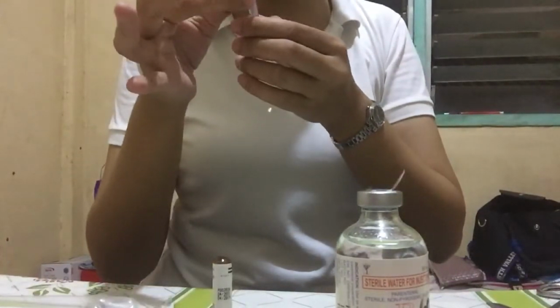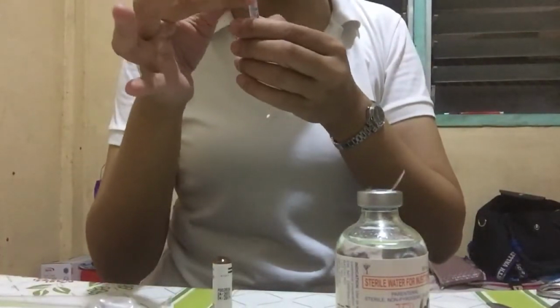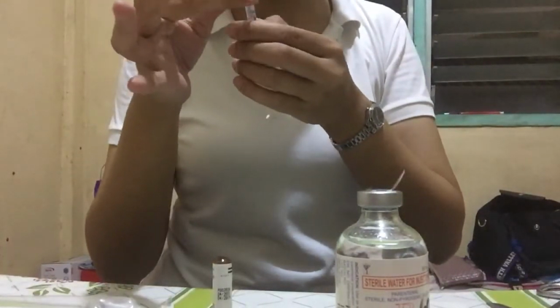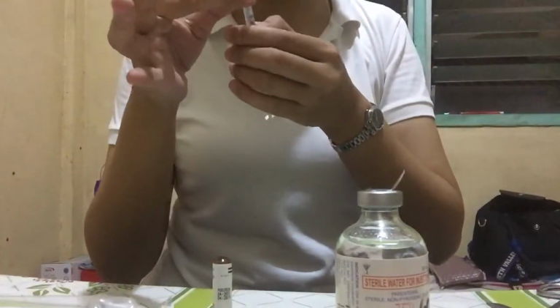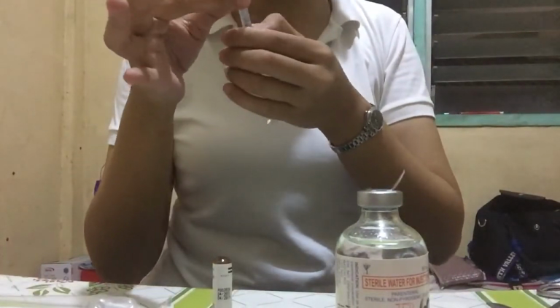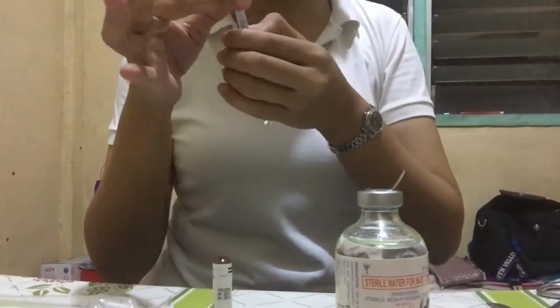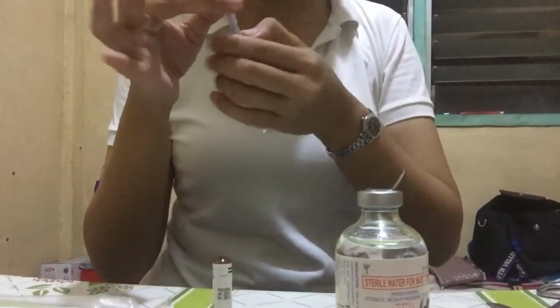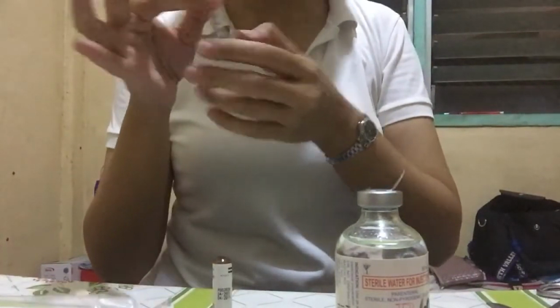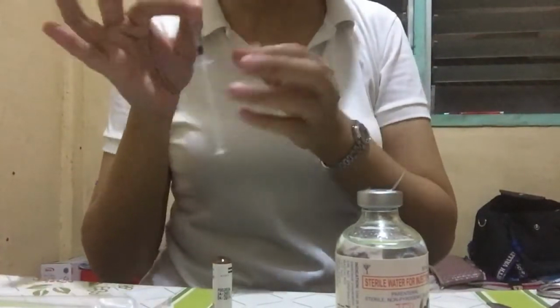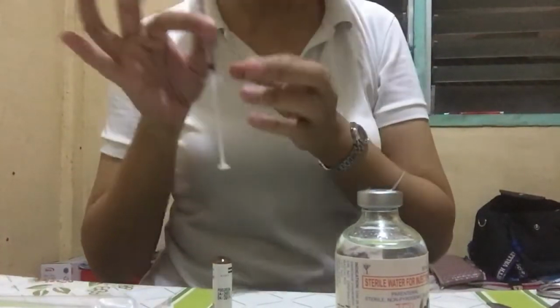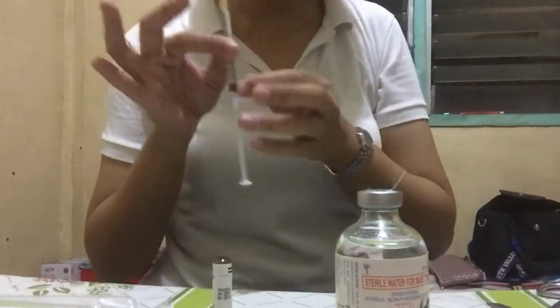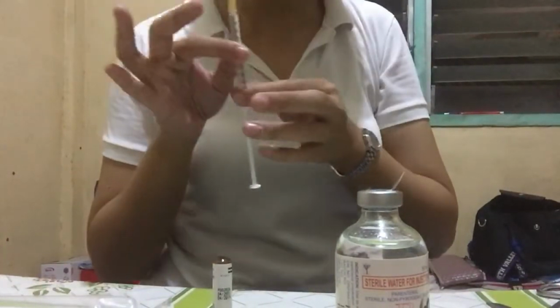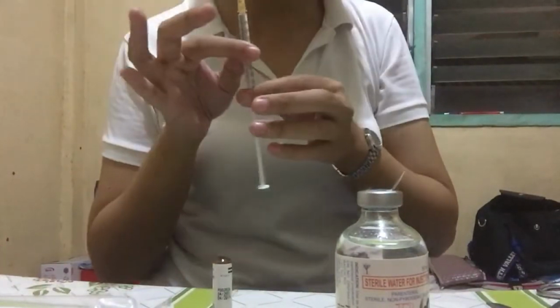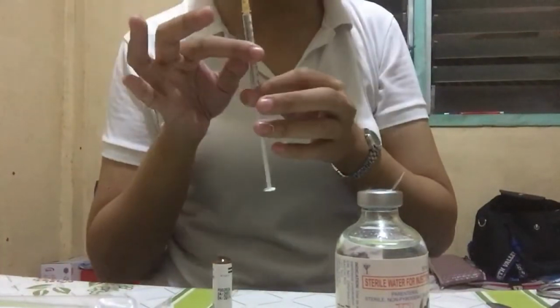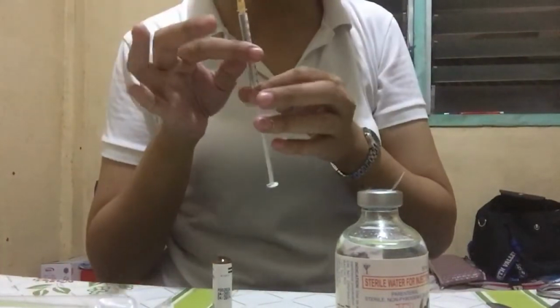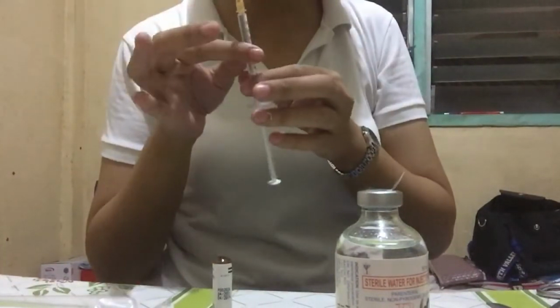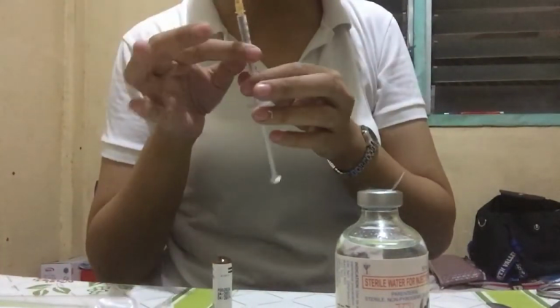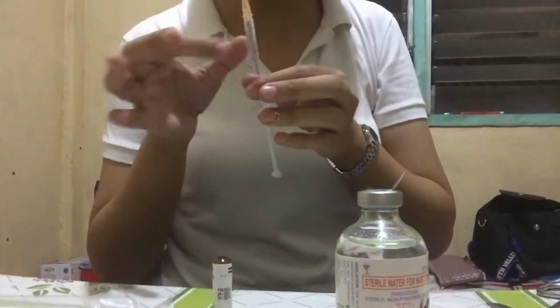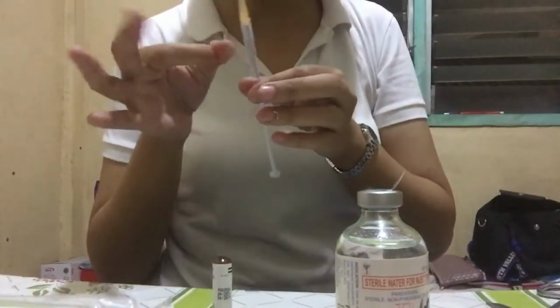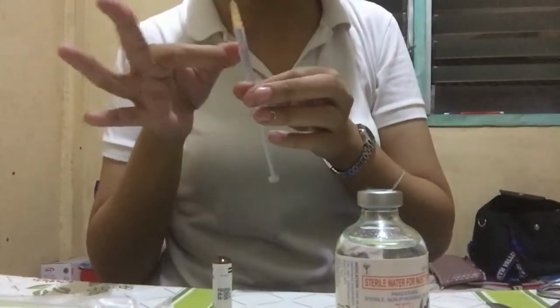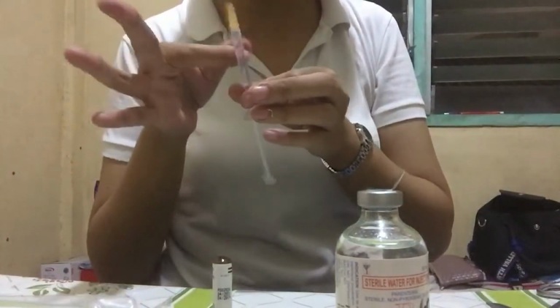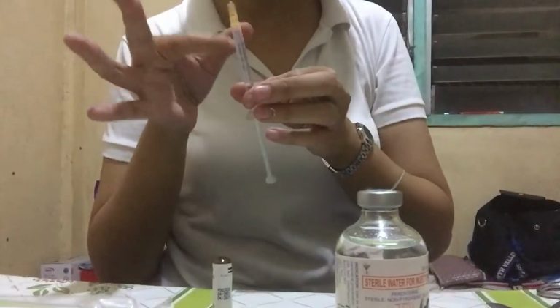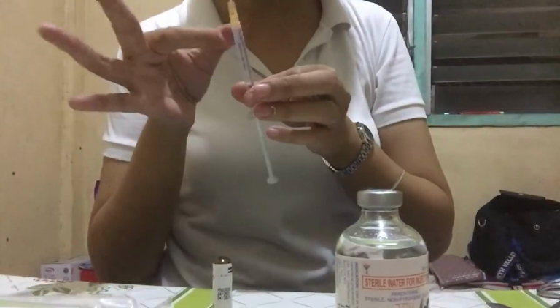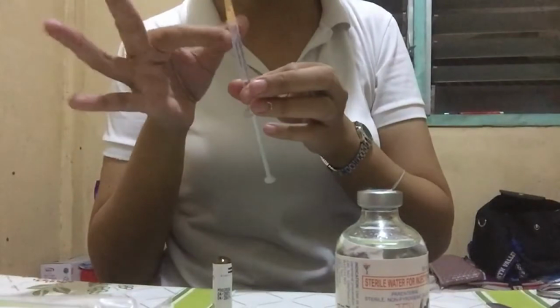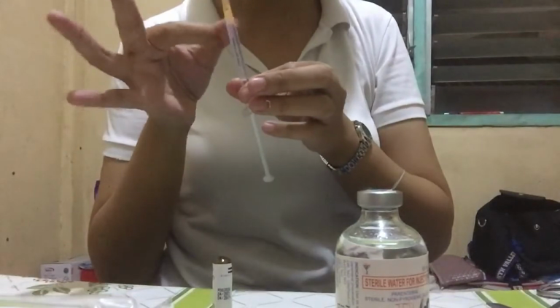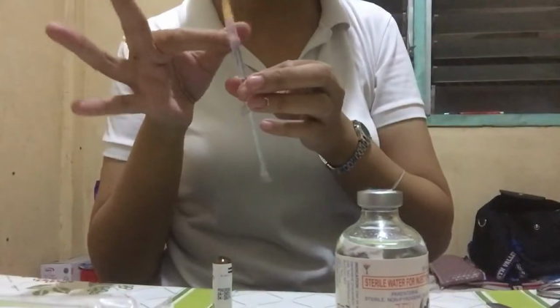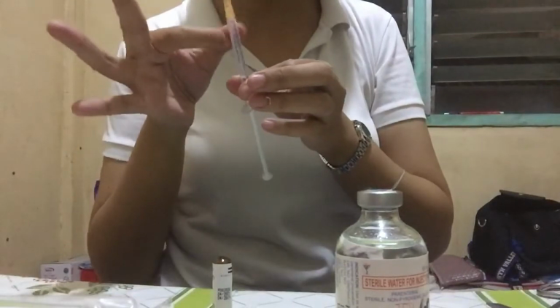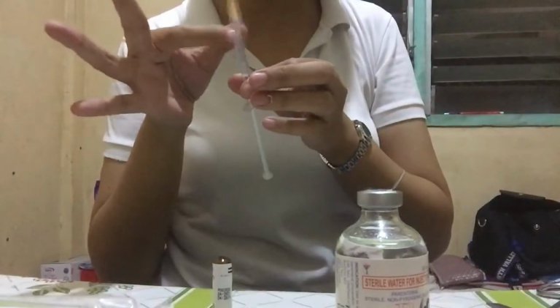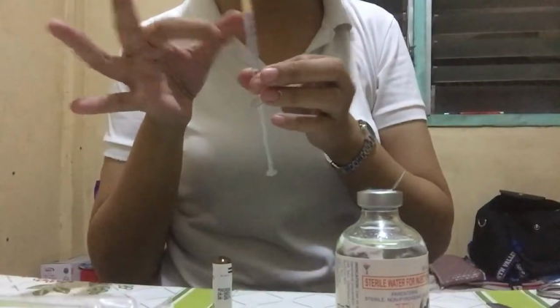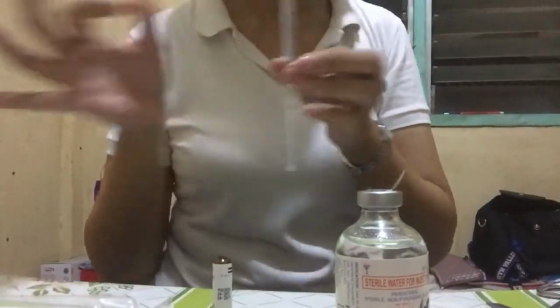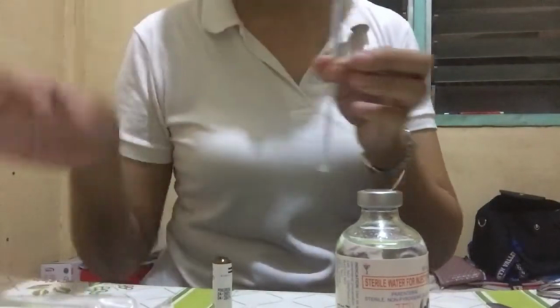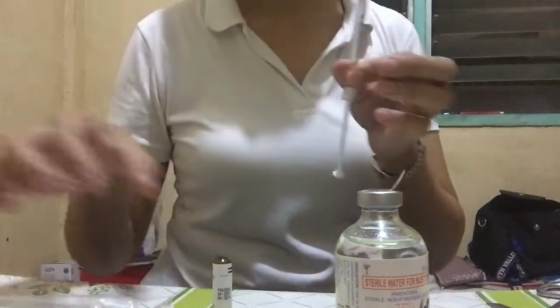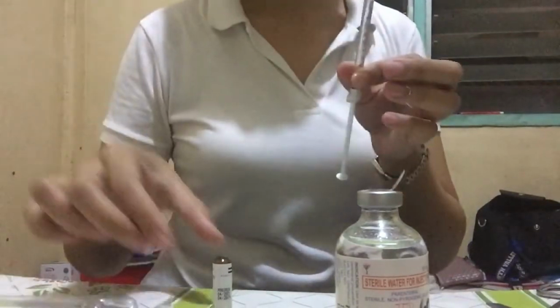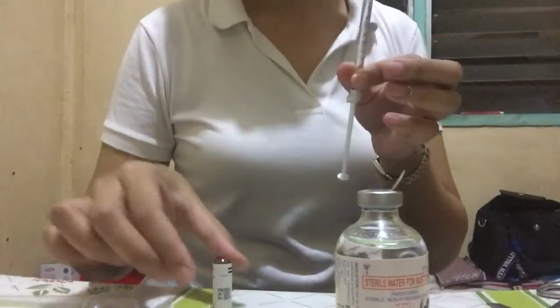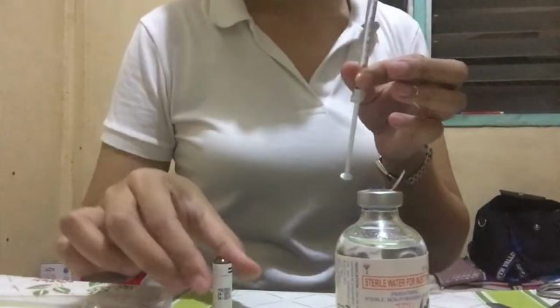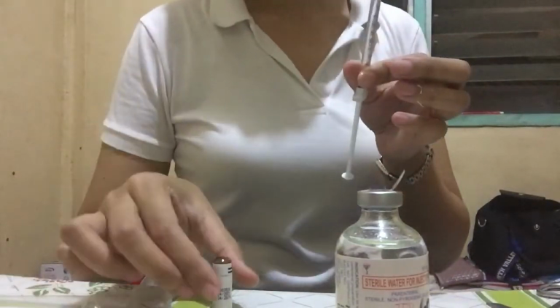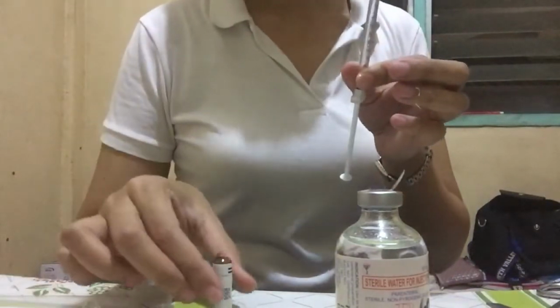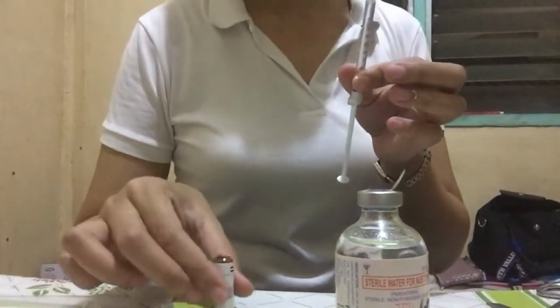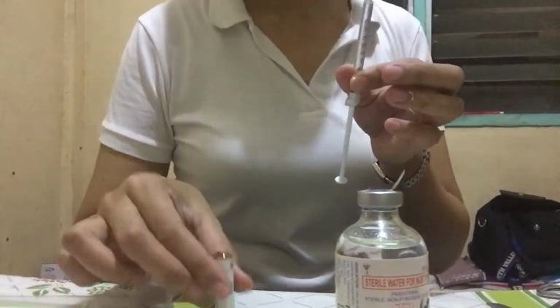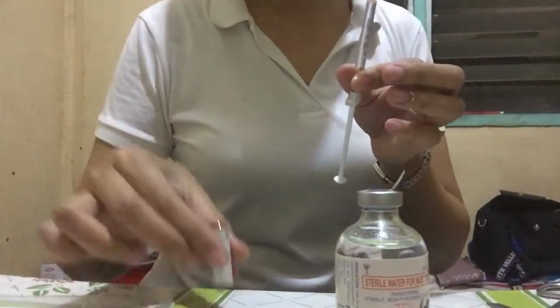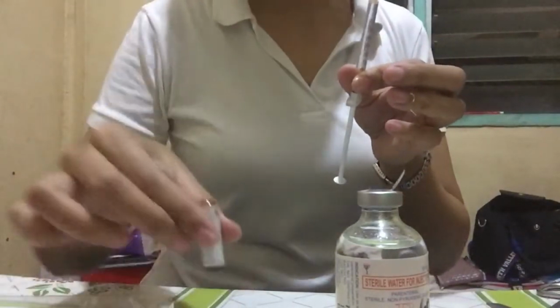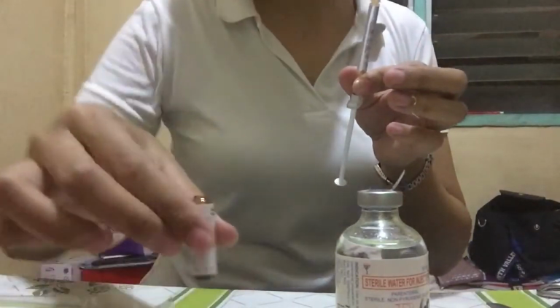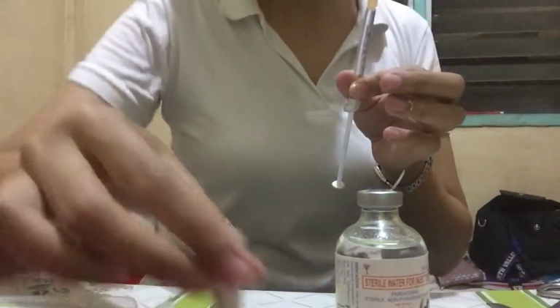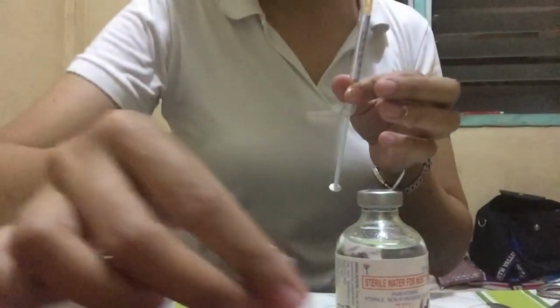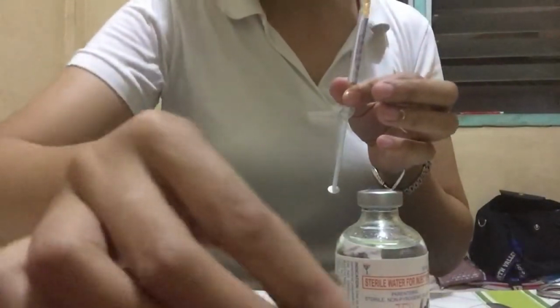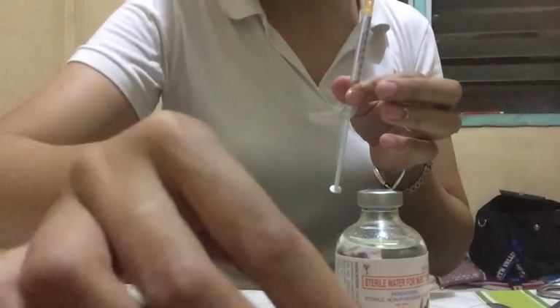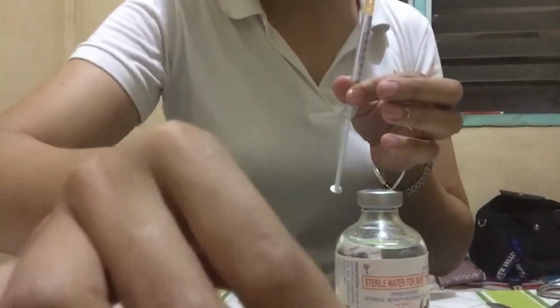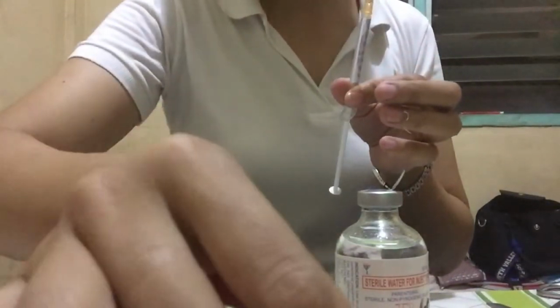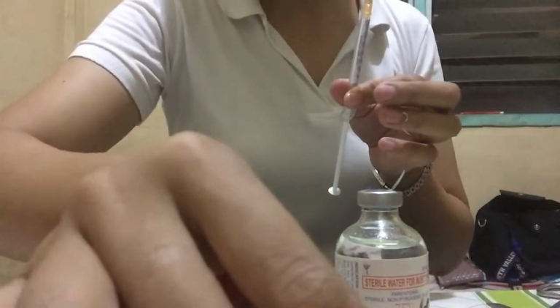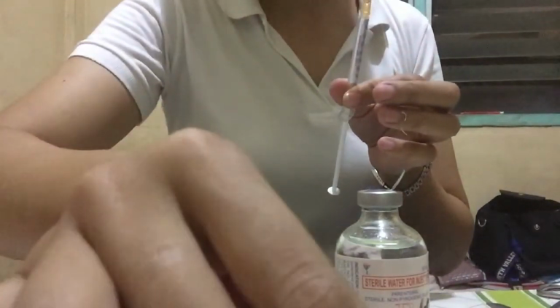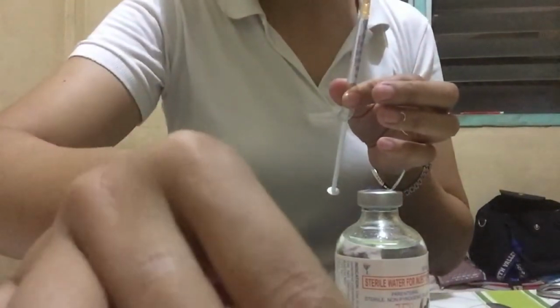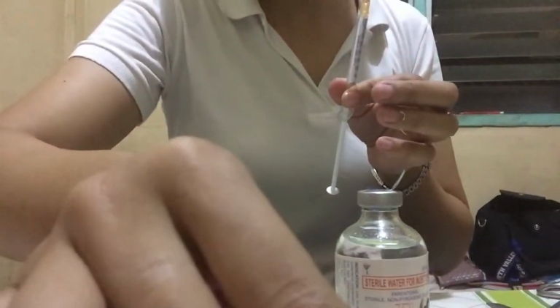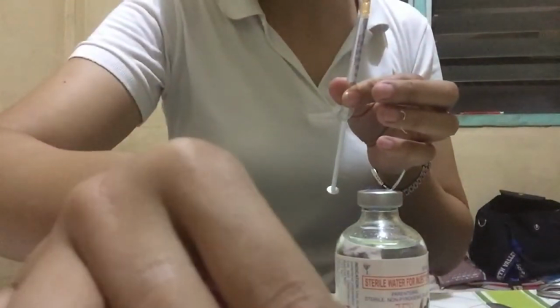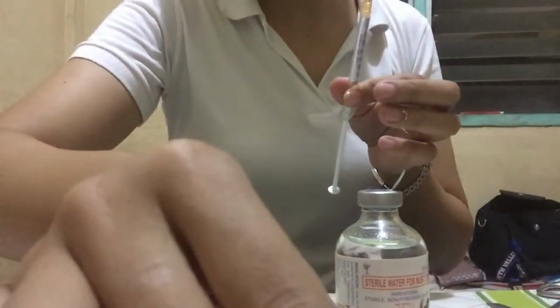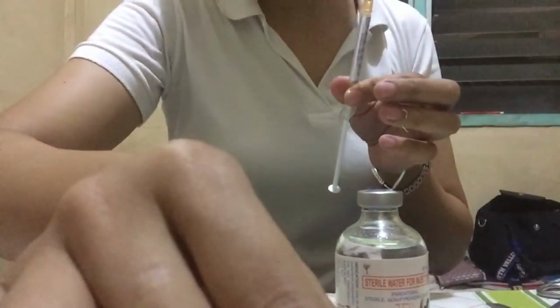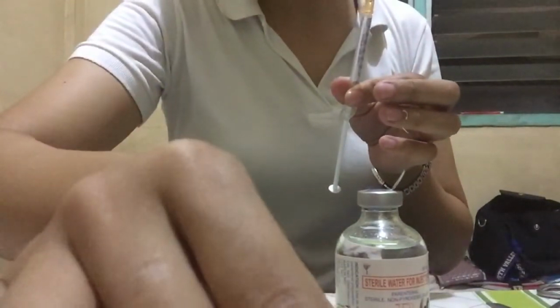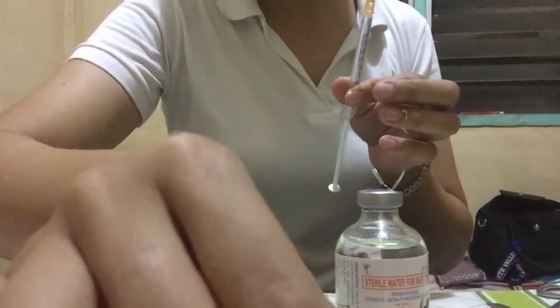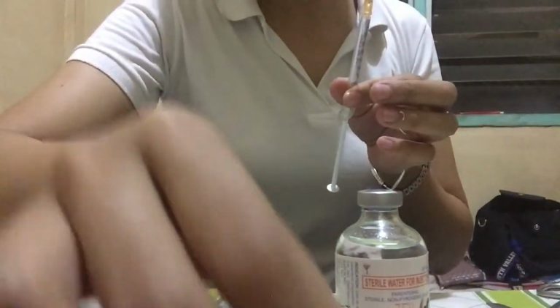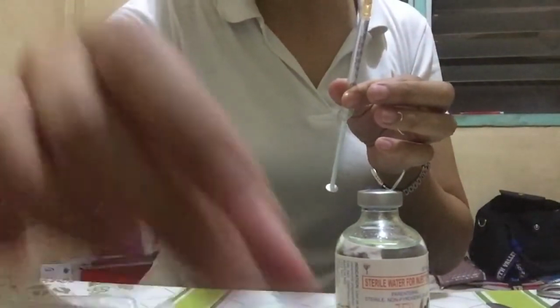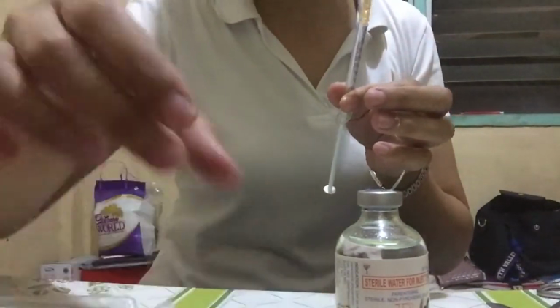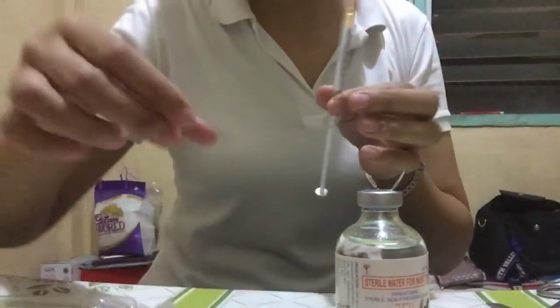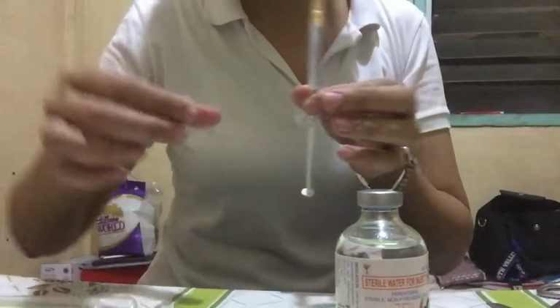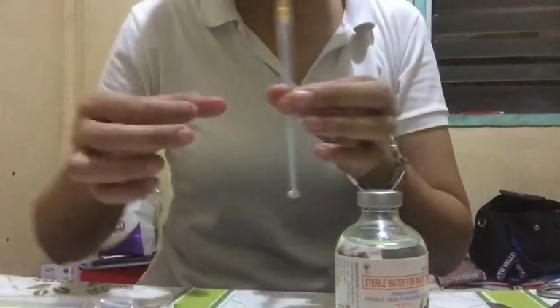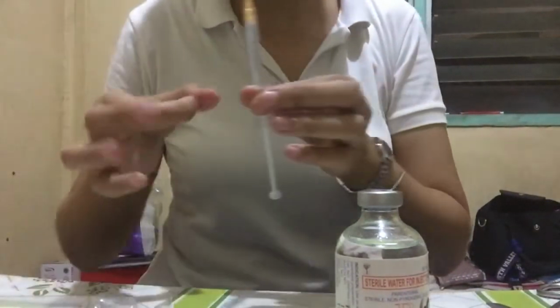Avoid any air inside the syringe so we don't inject air into the patient.